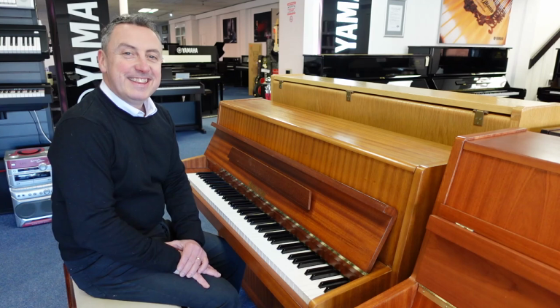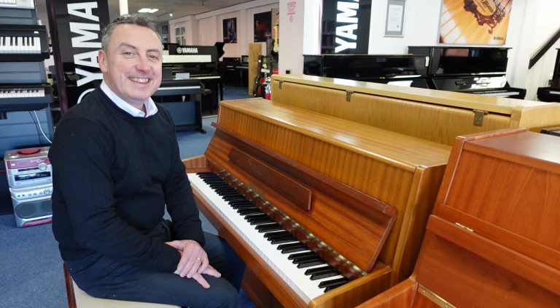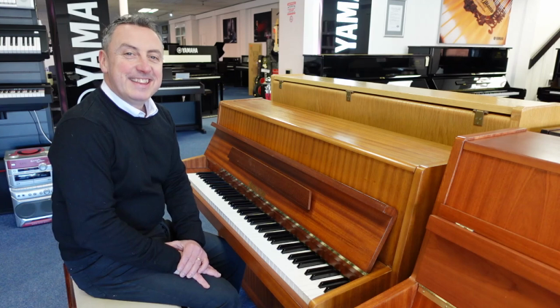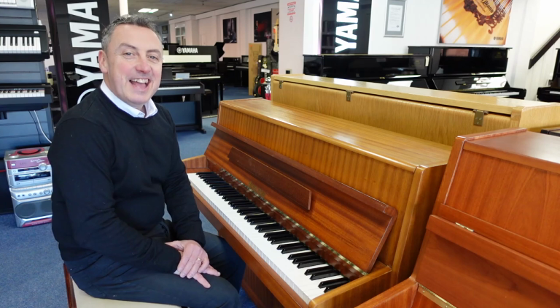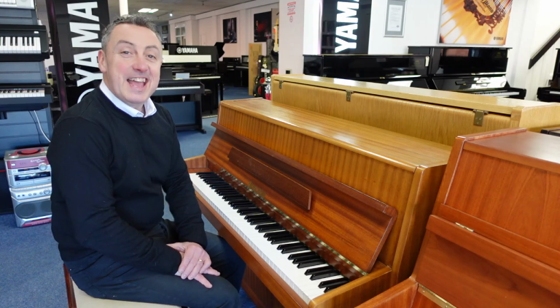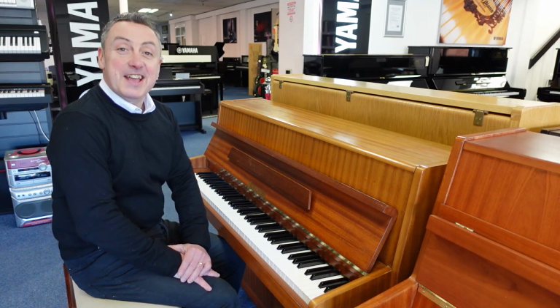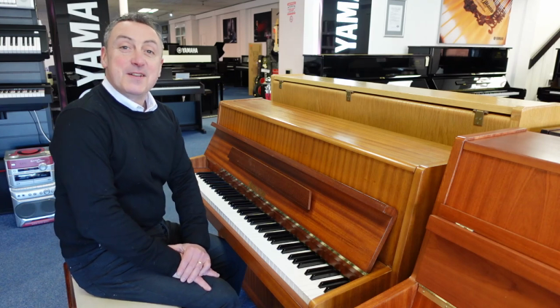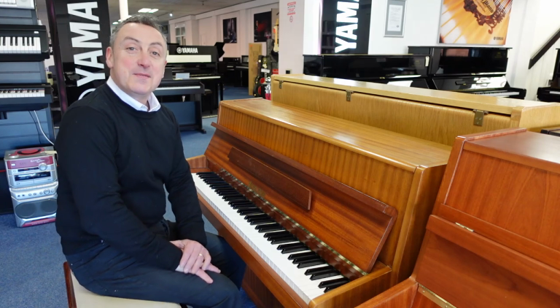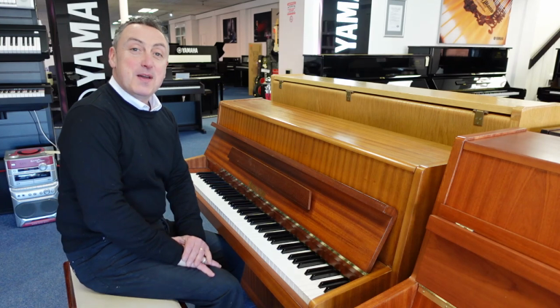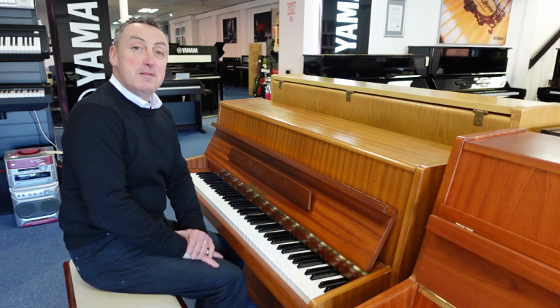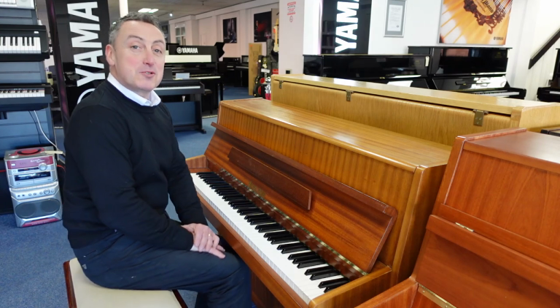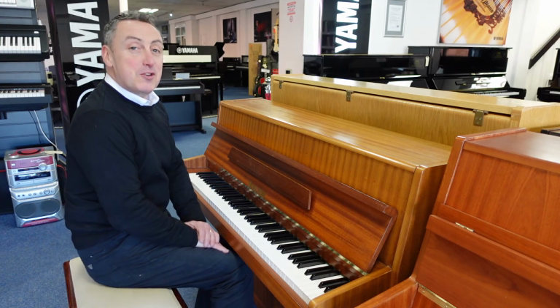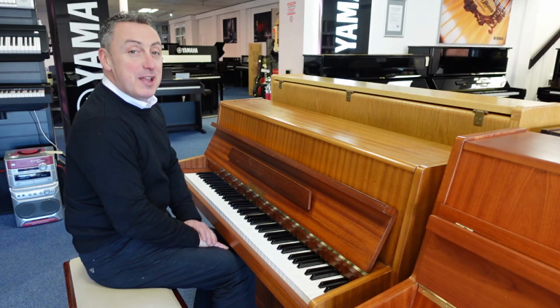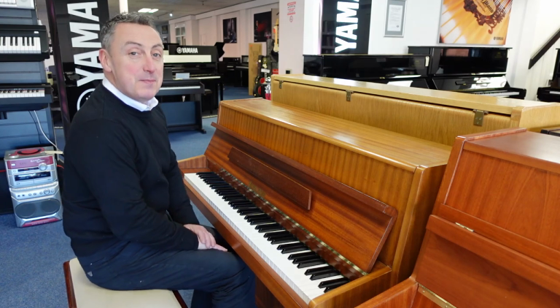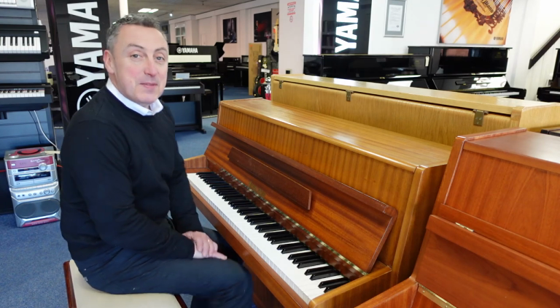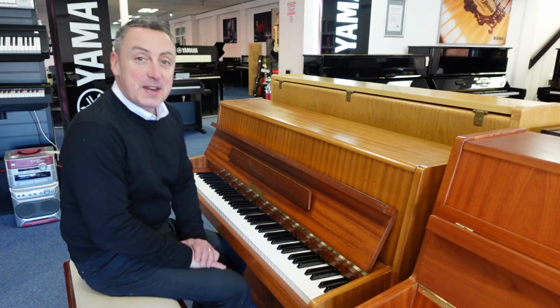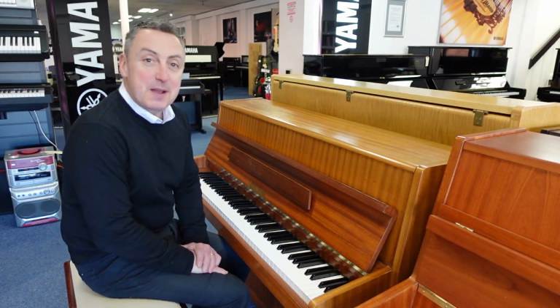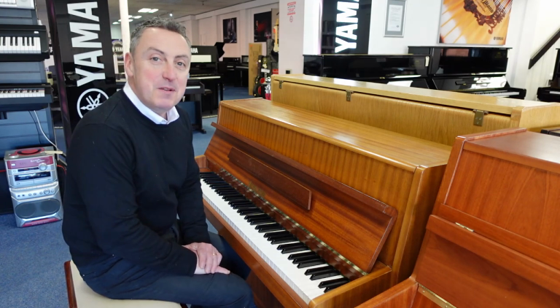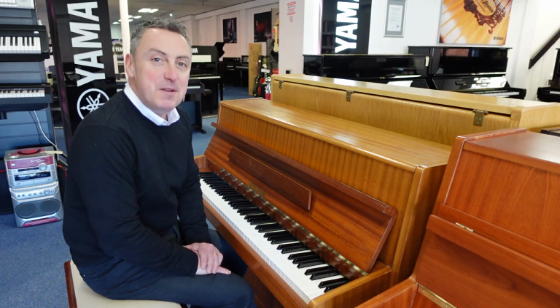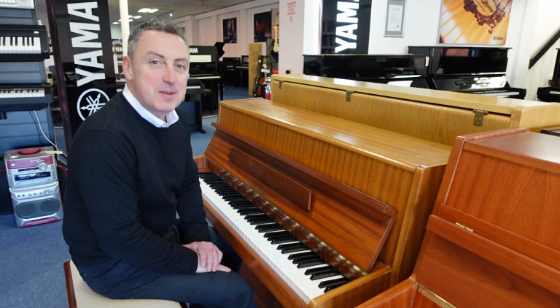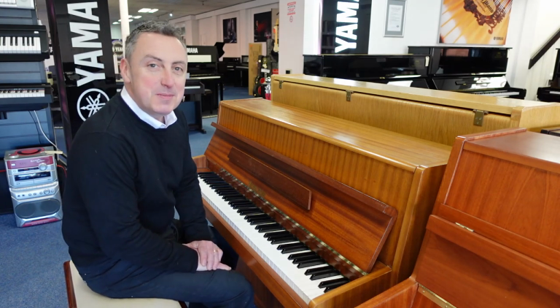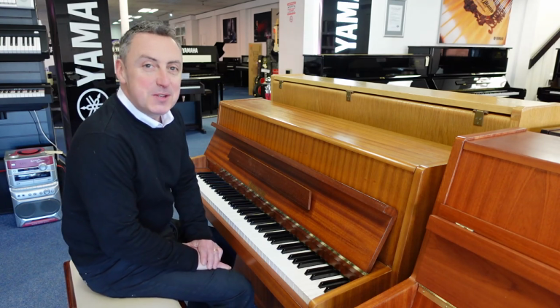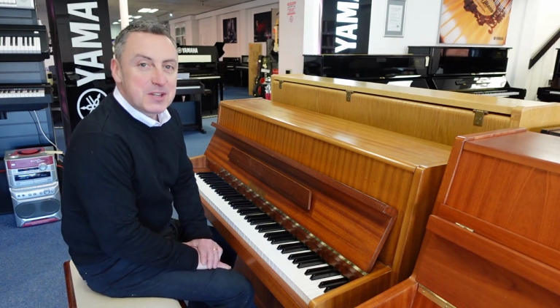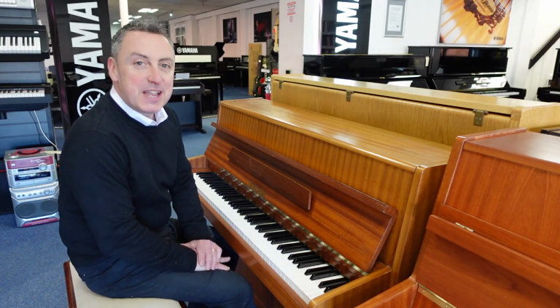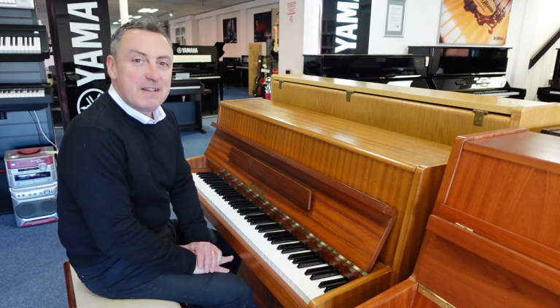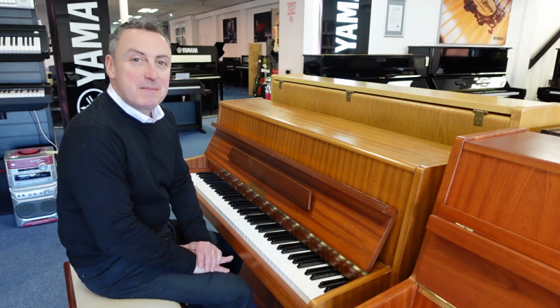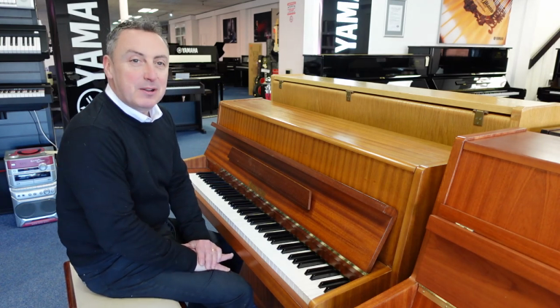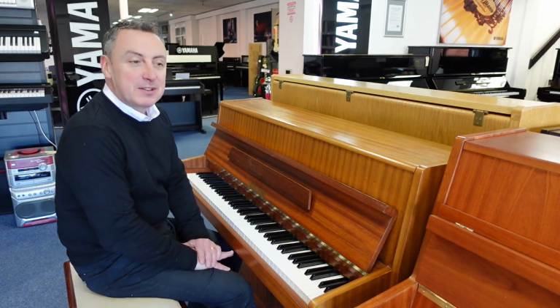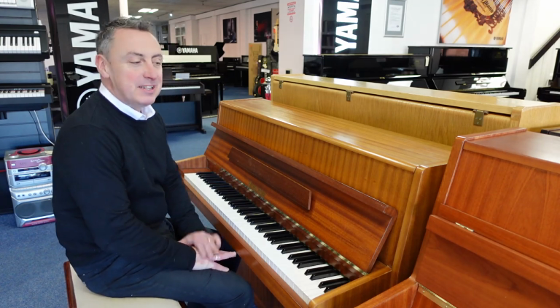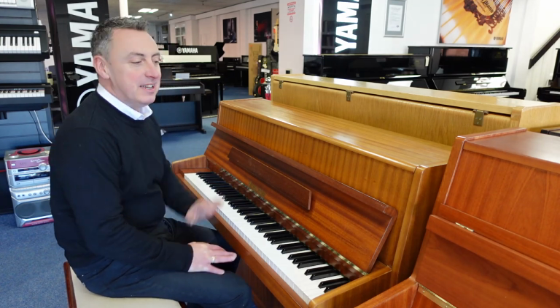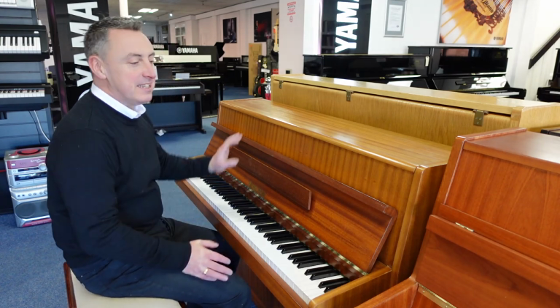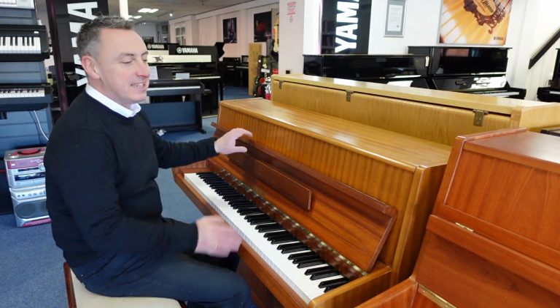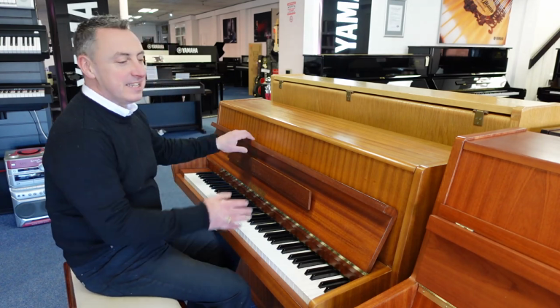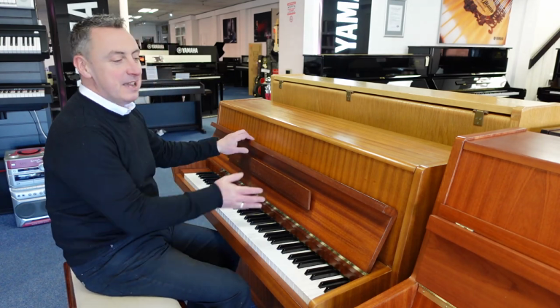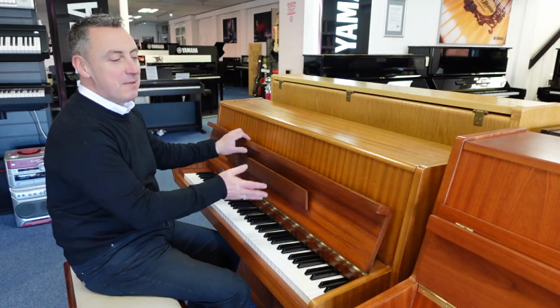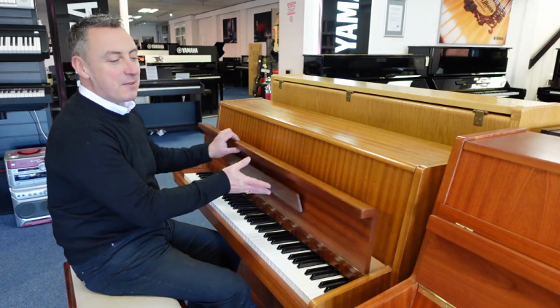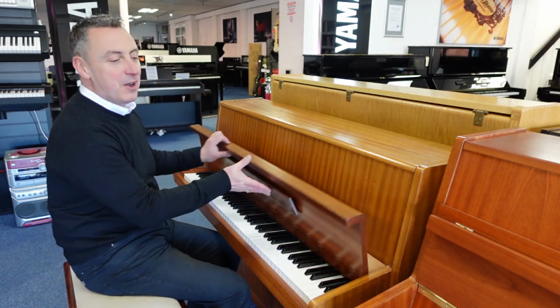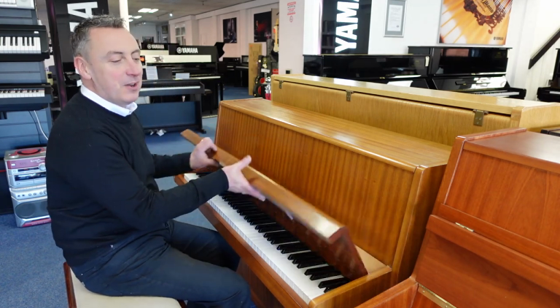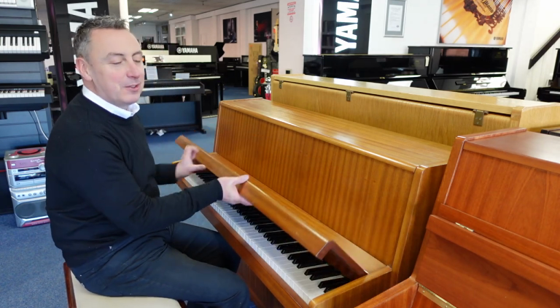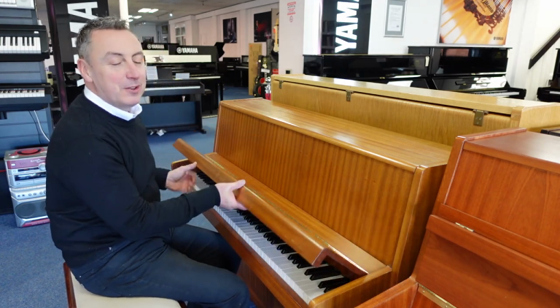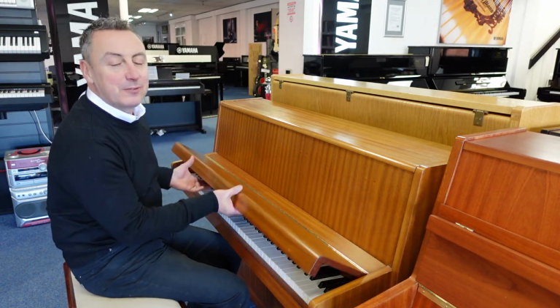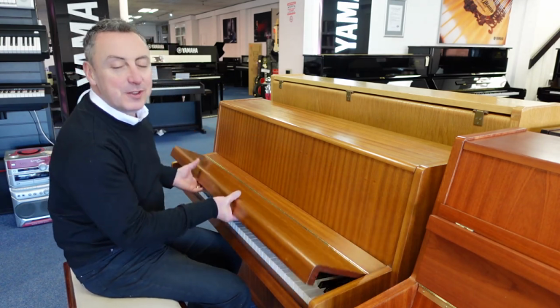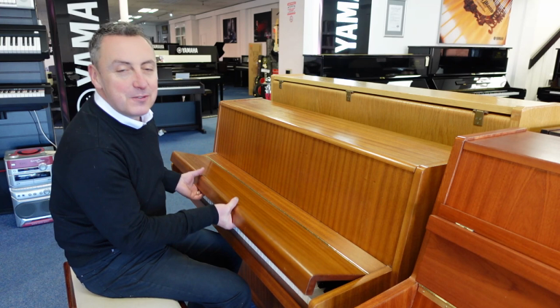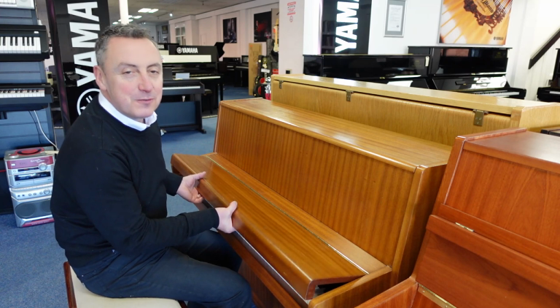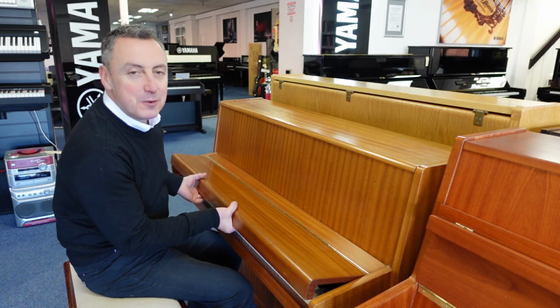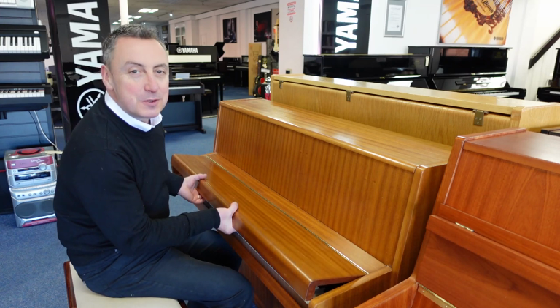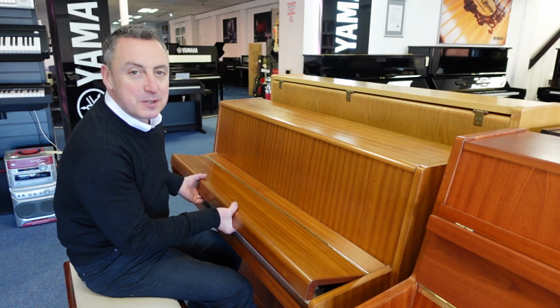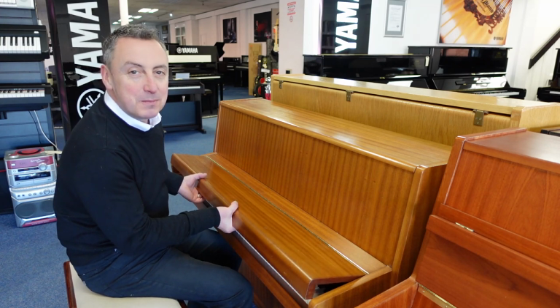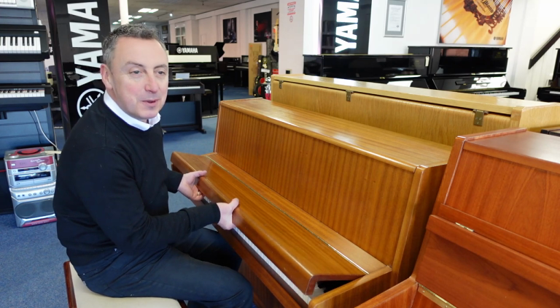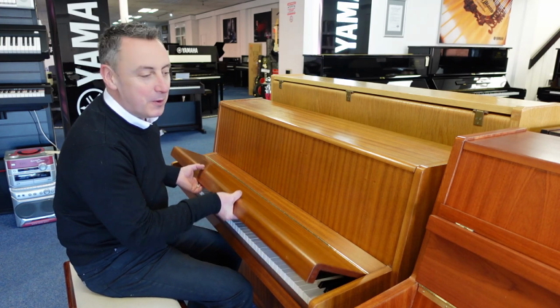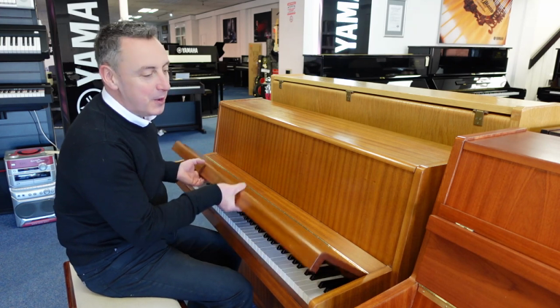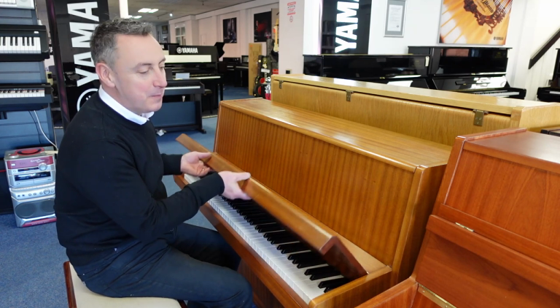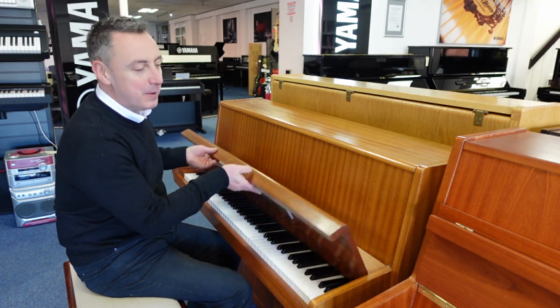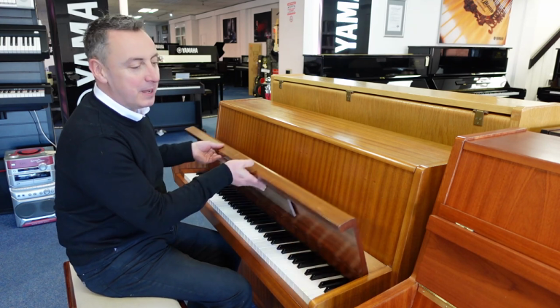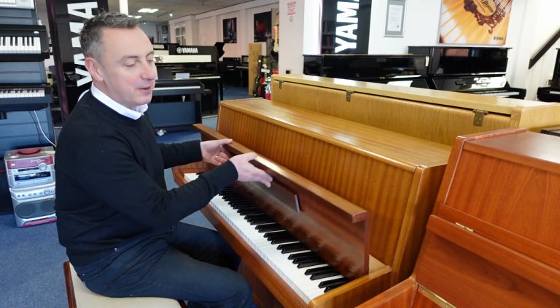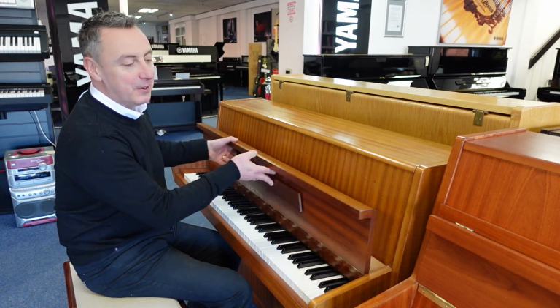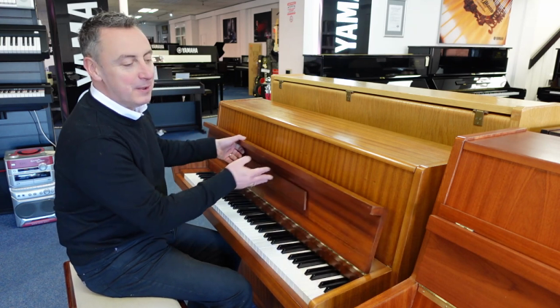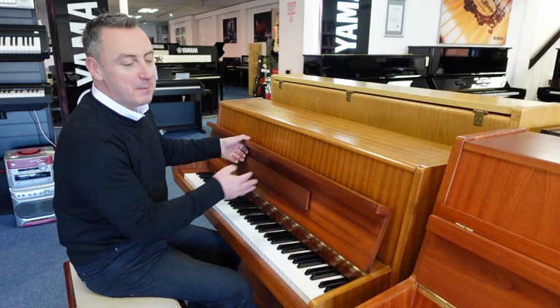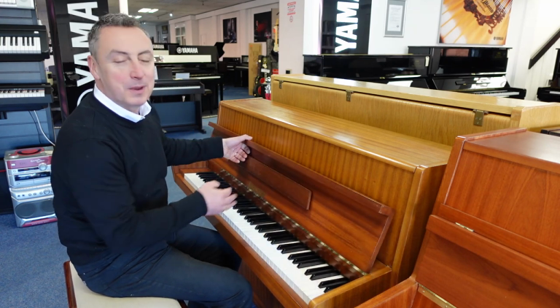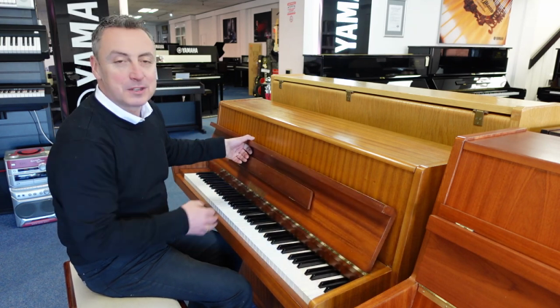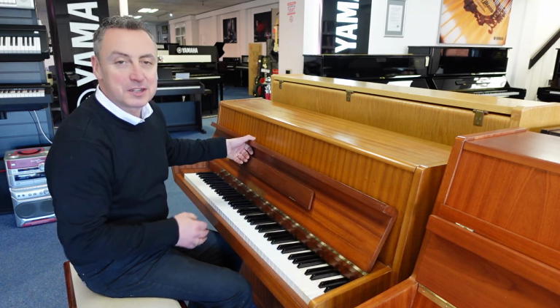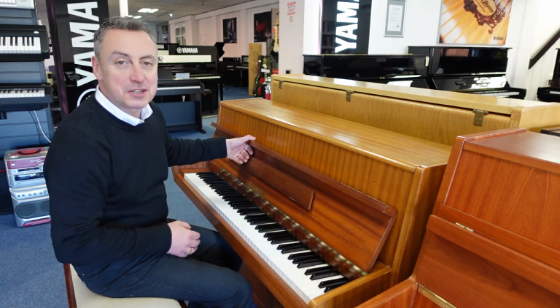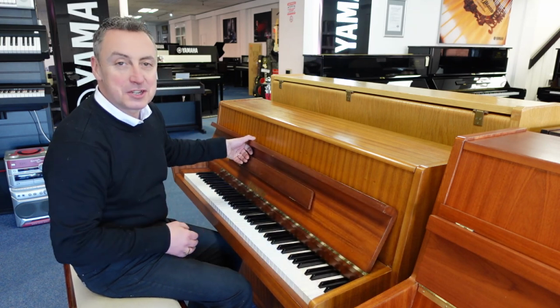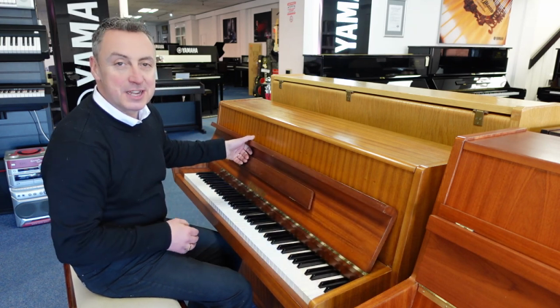Hiya, my name's Graeme and I'm at Rimmies Music here in Bolton. Today we've got a lovely Fuchs & Moe piano in part exchange.